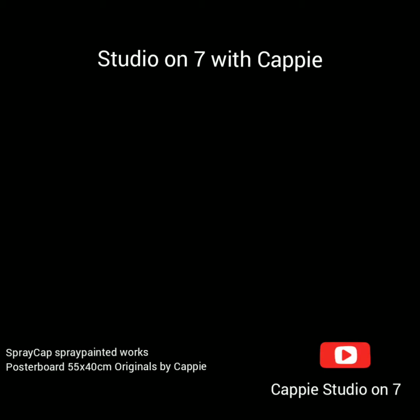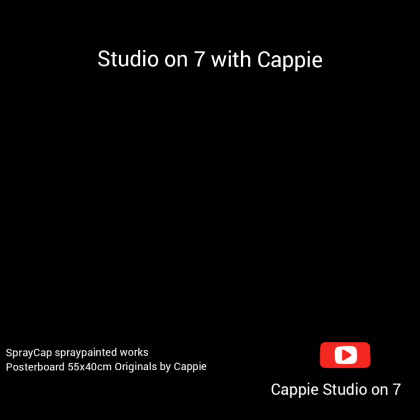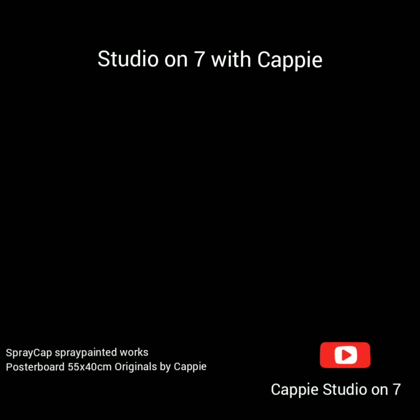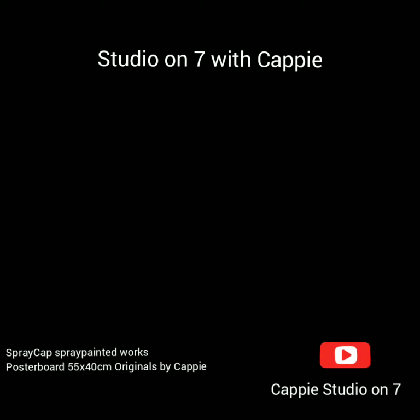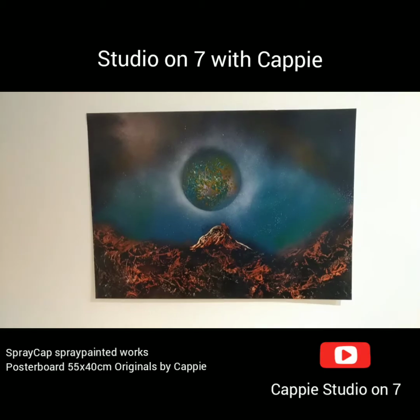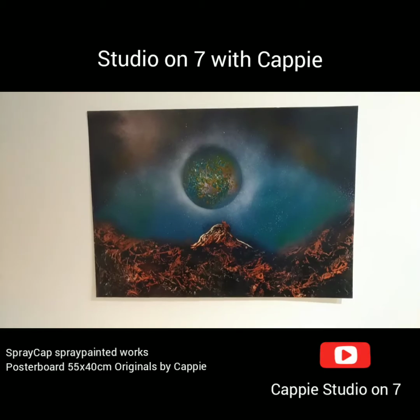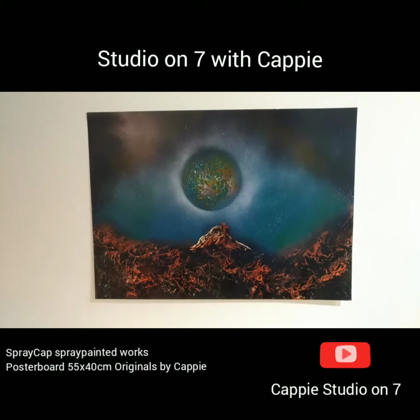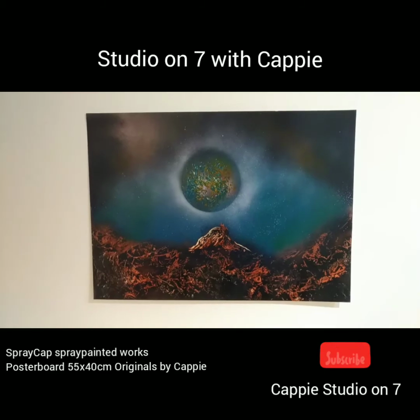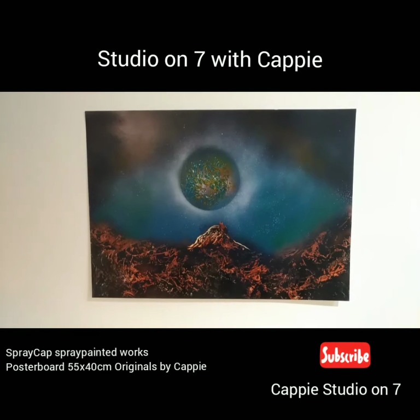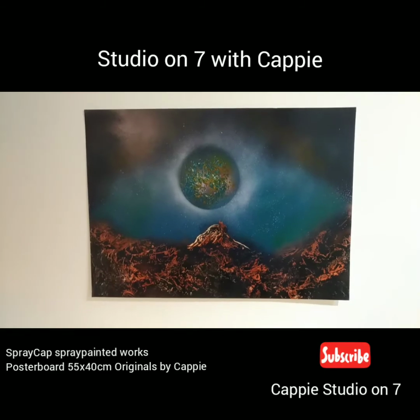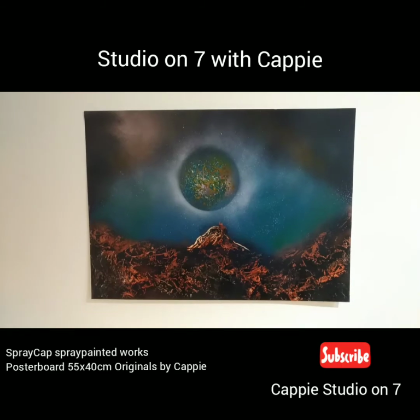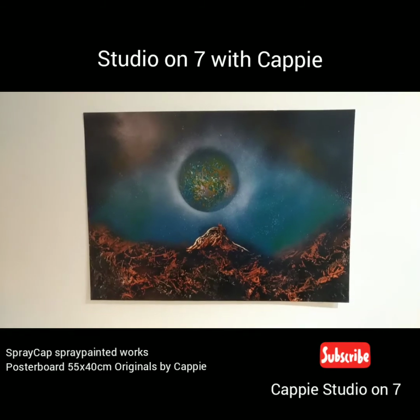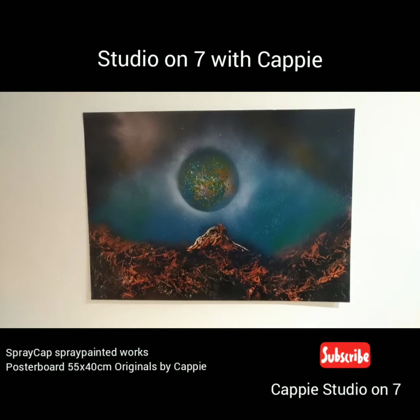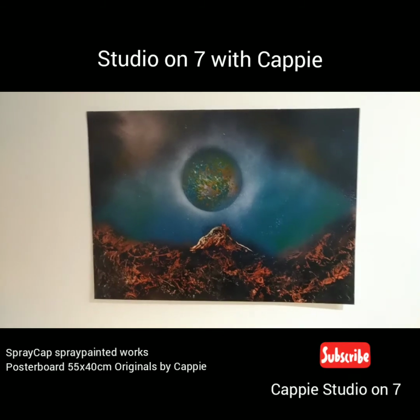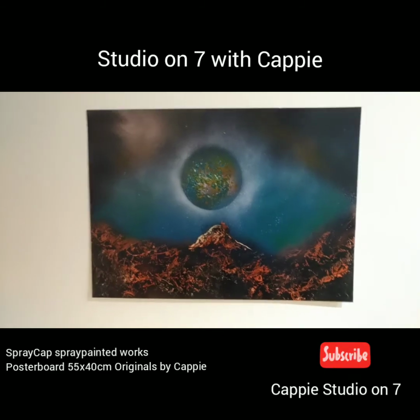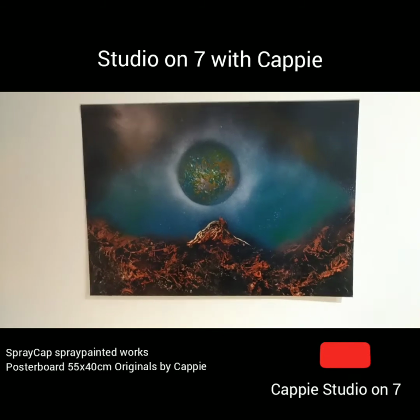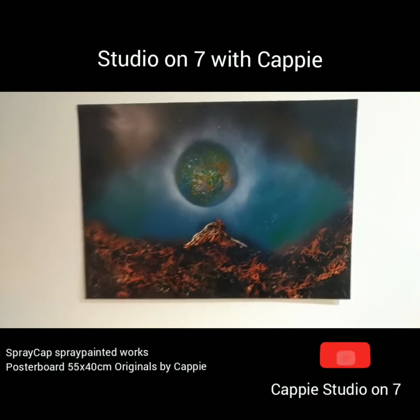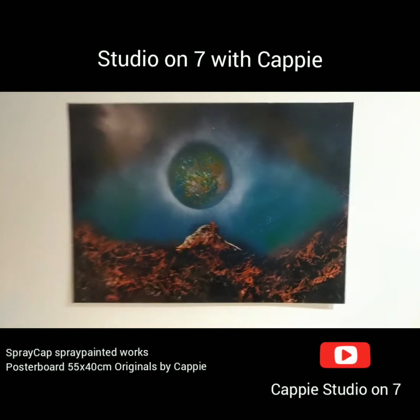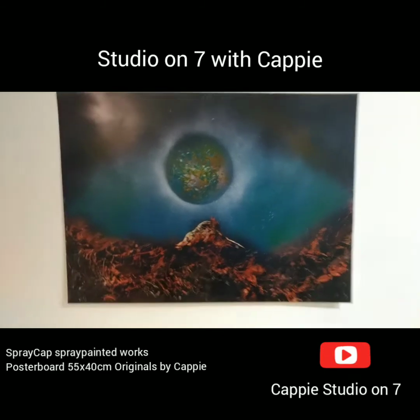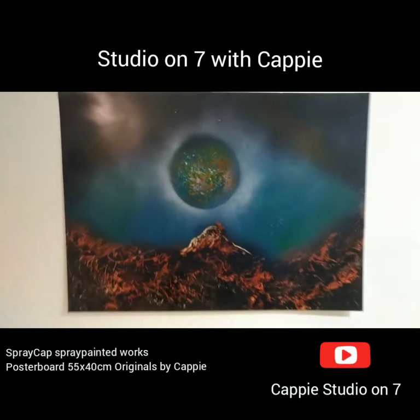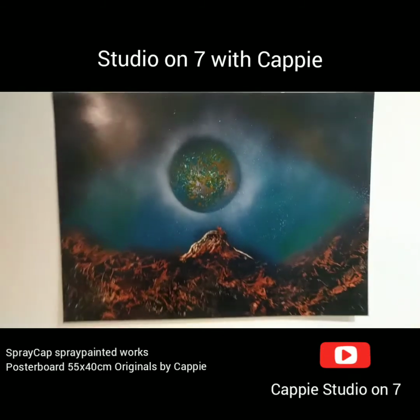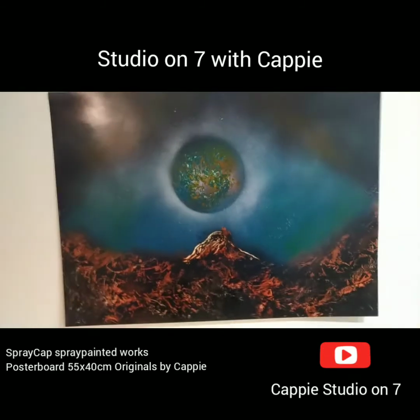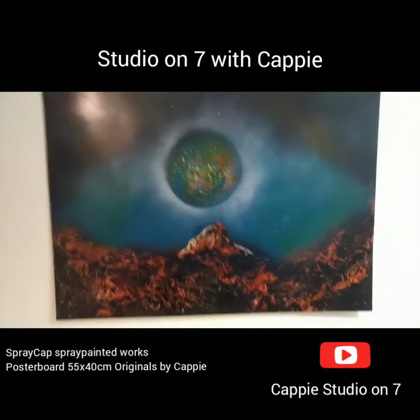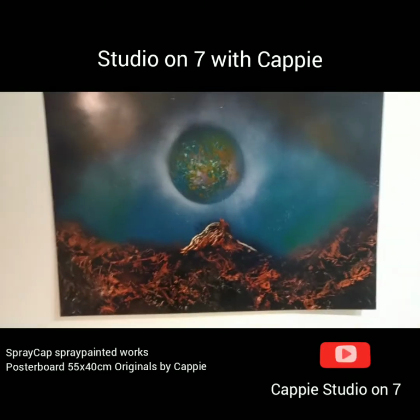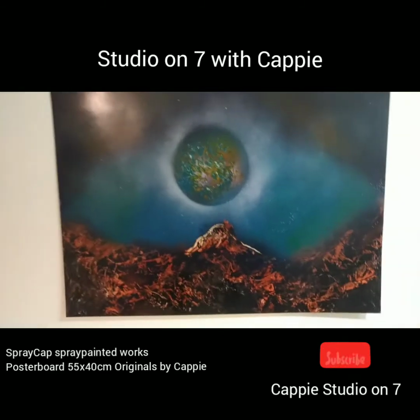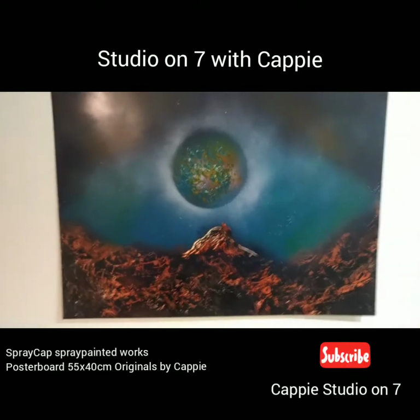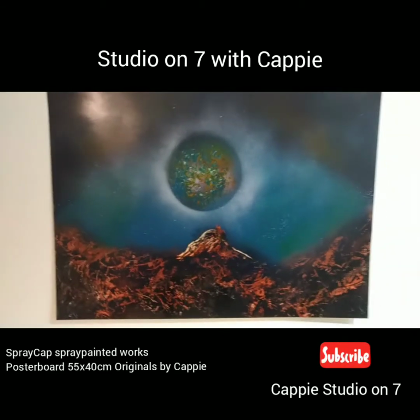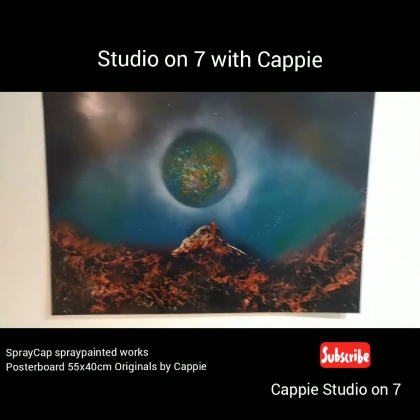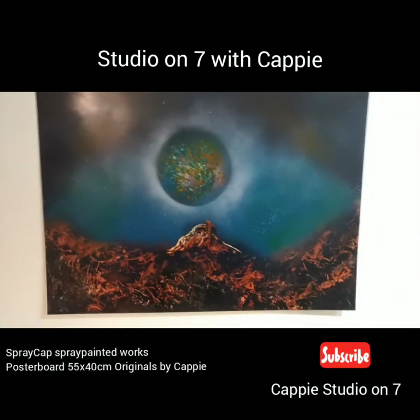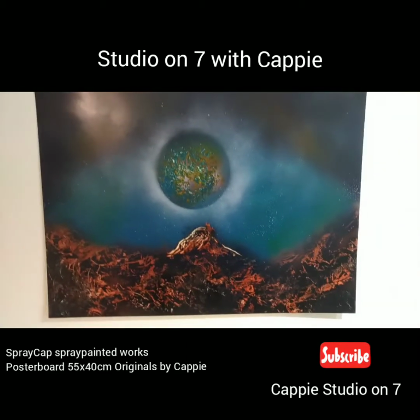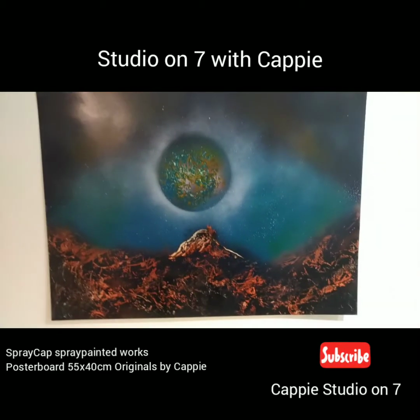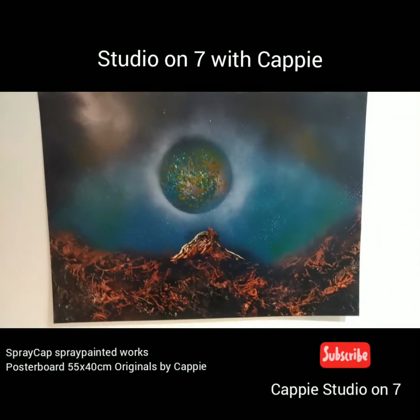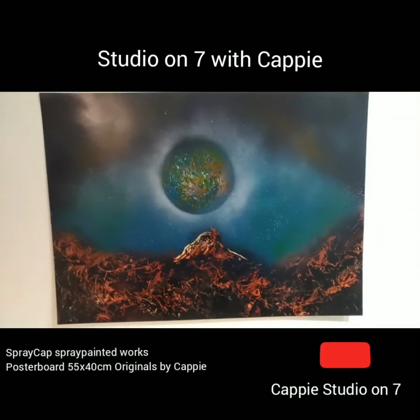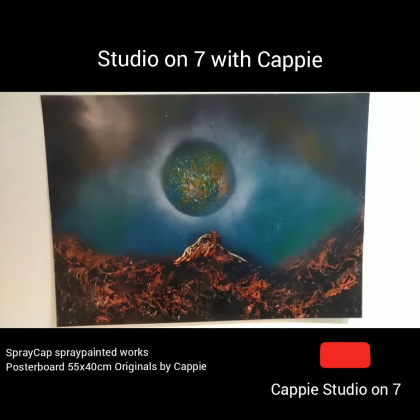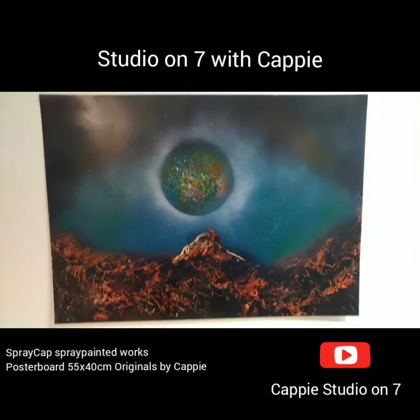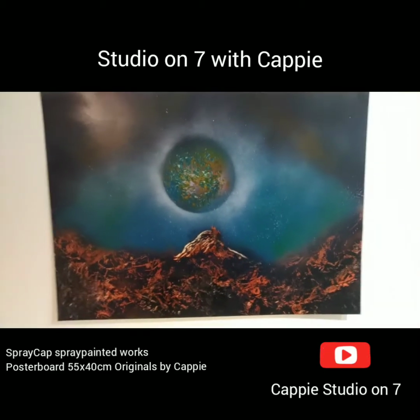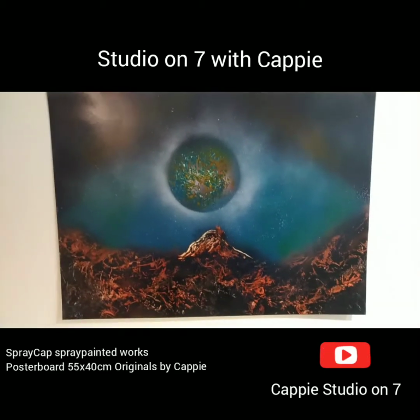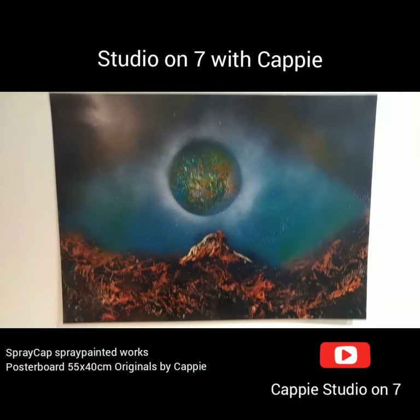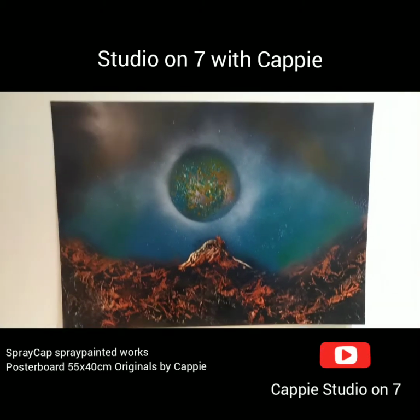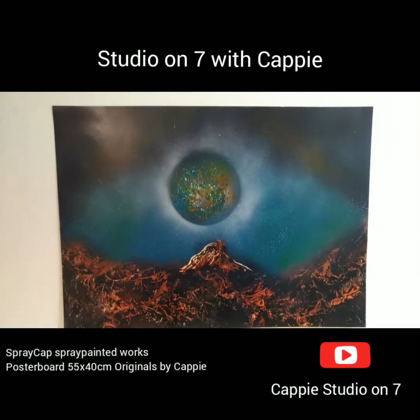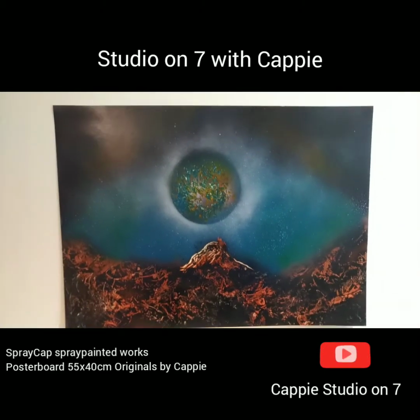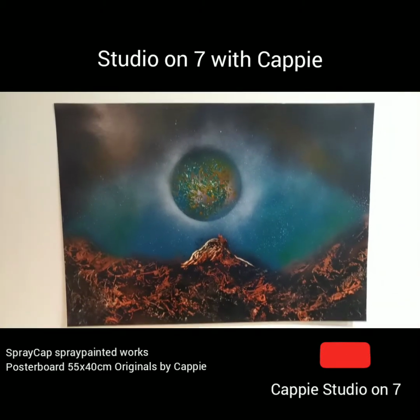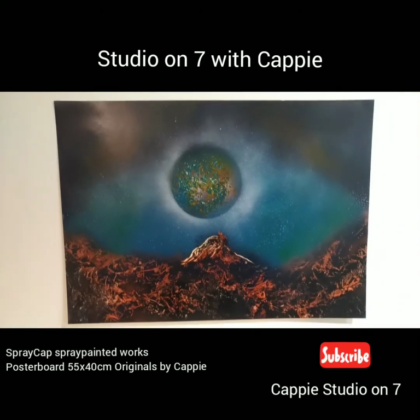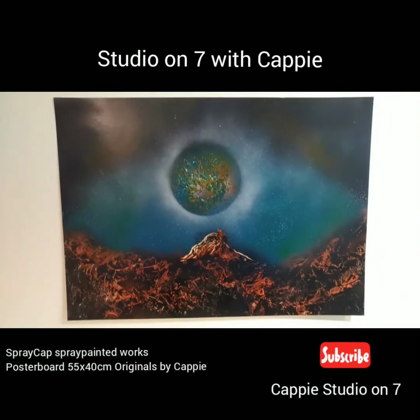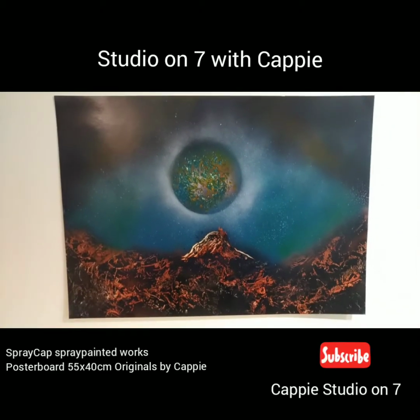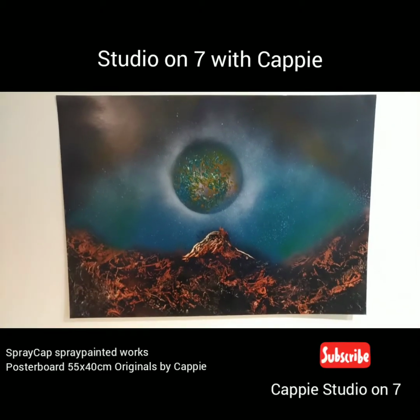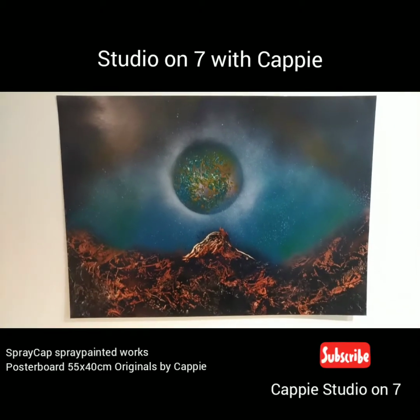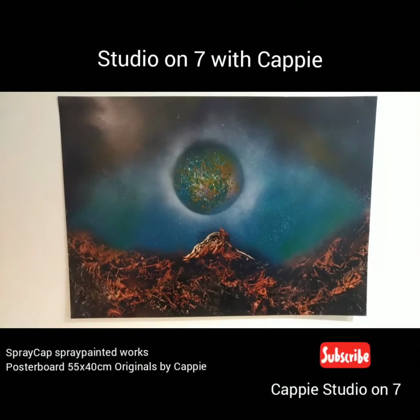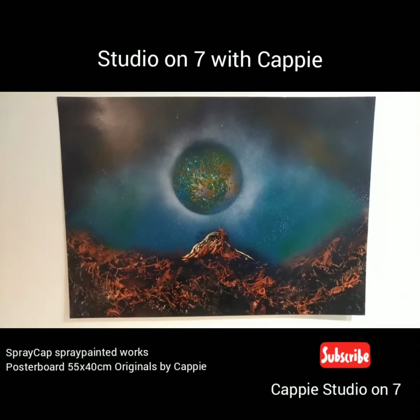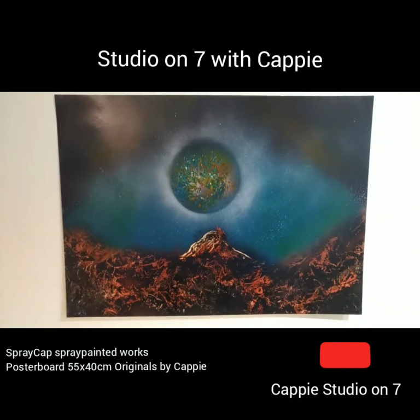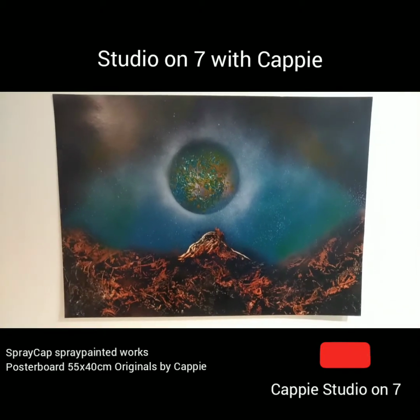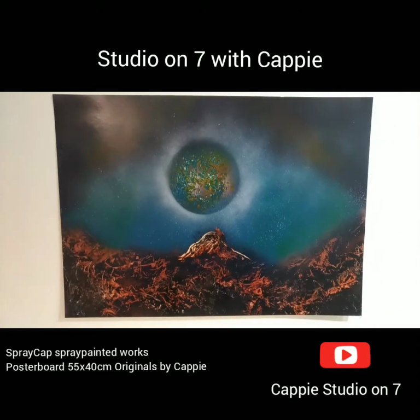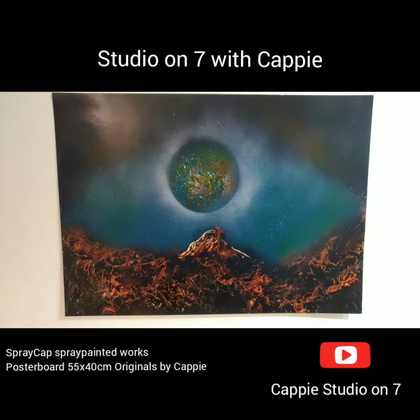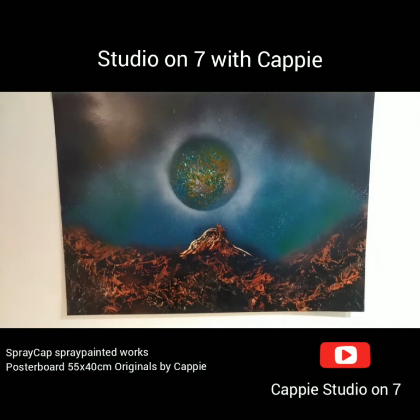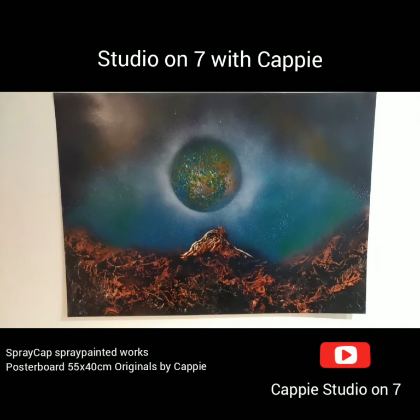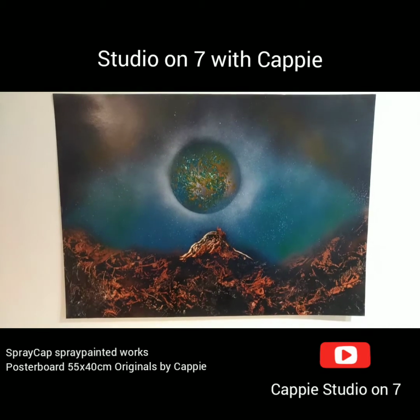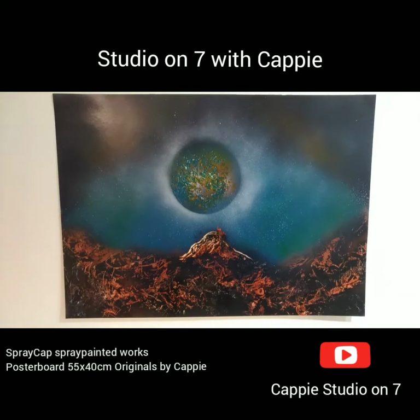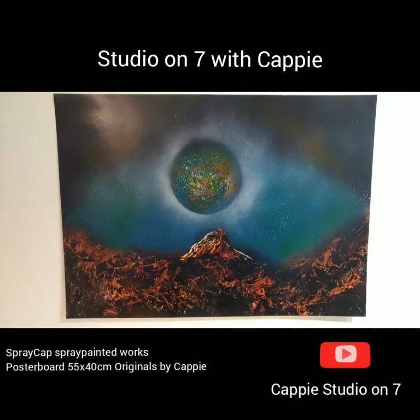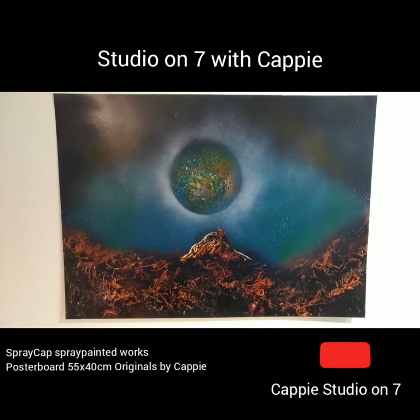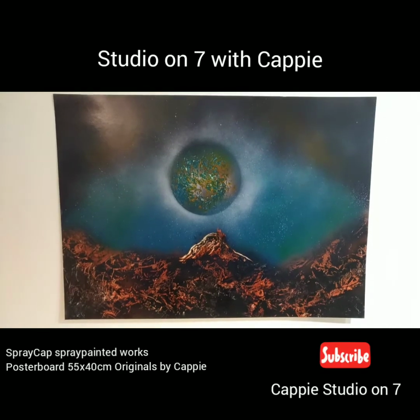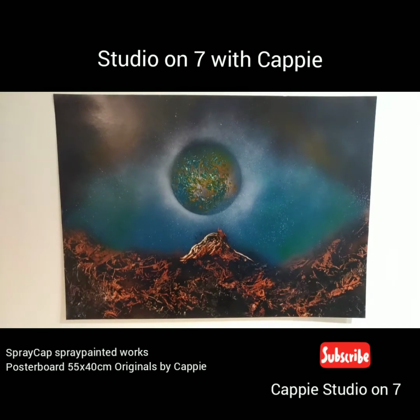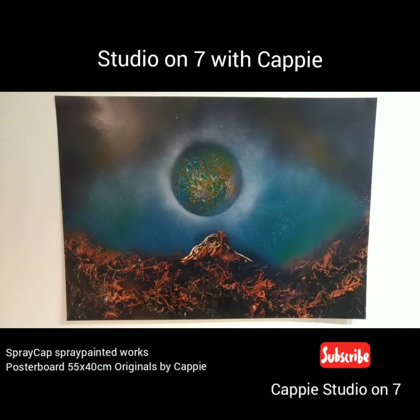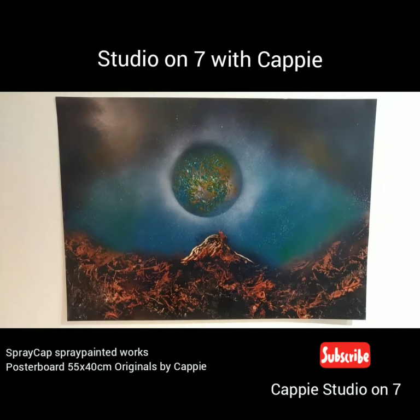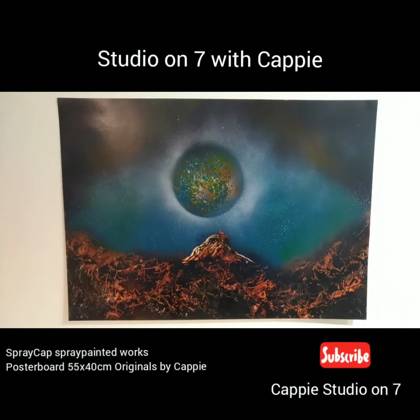Hi folks, Kepa here, doing a quick run through of what I've done today — that's Saturday.